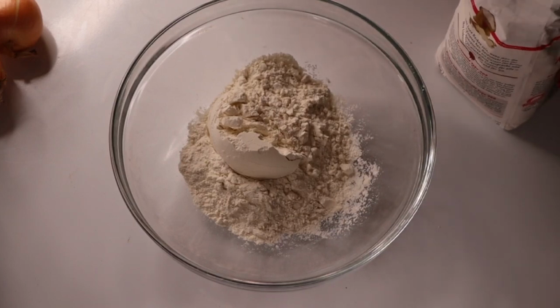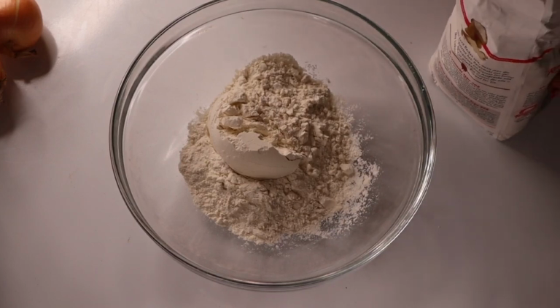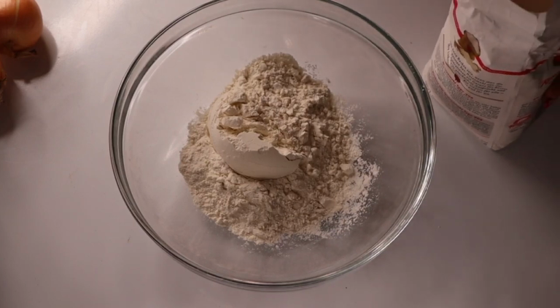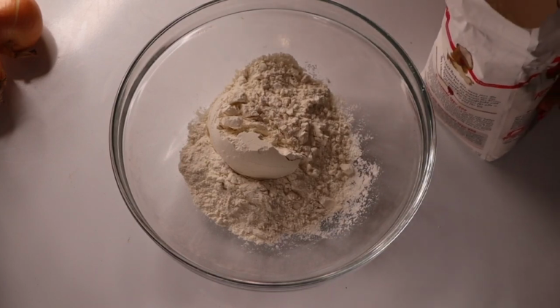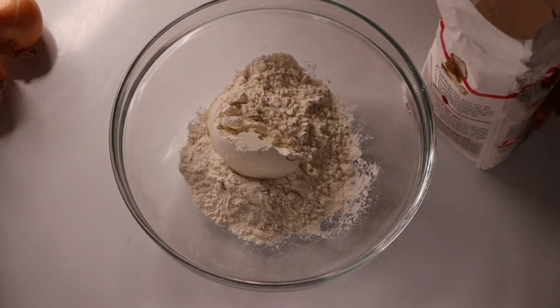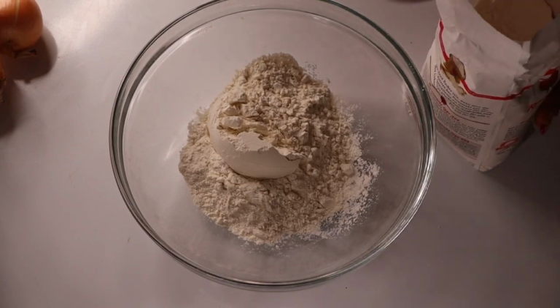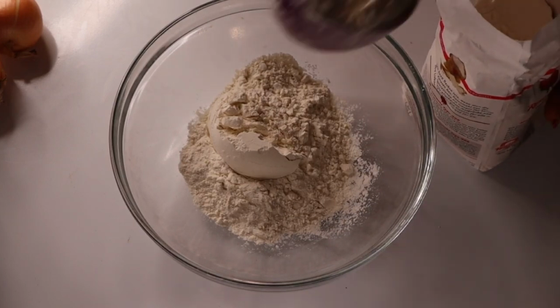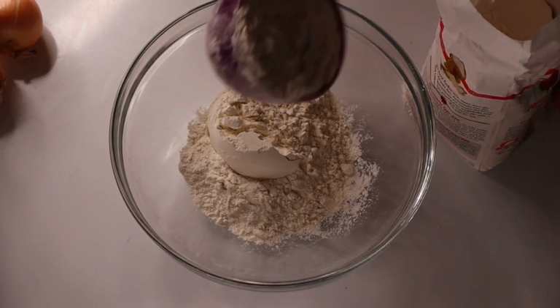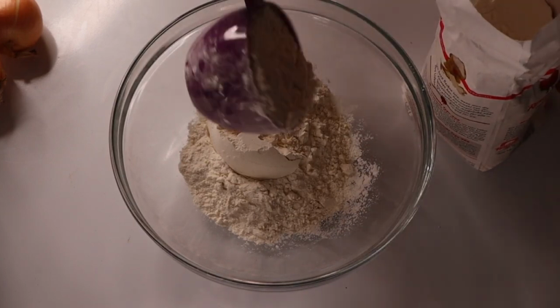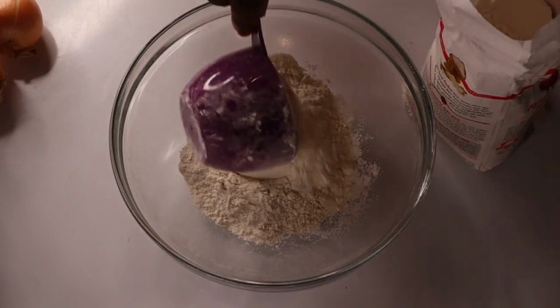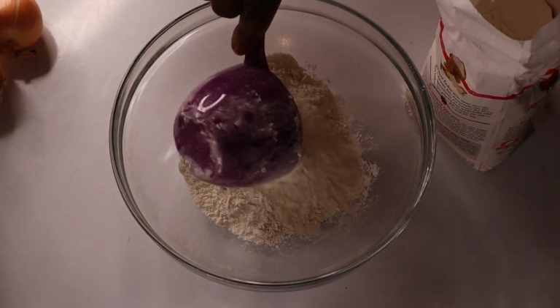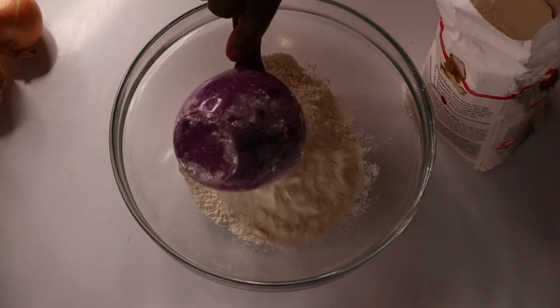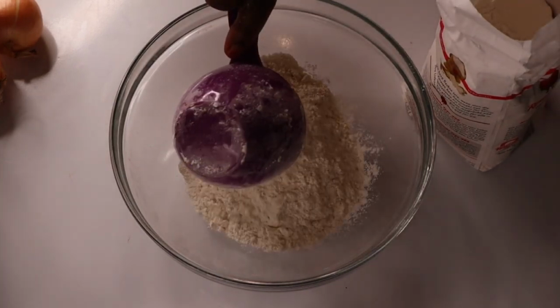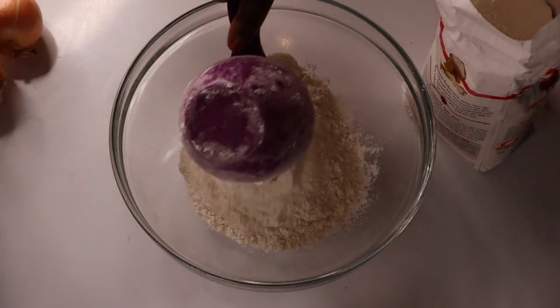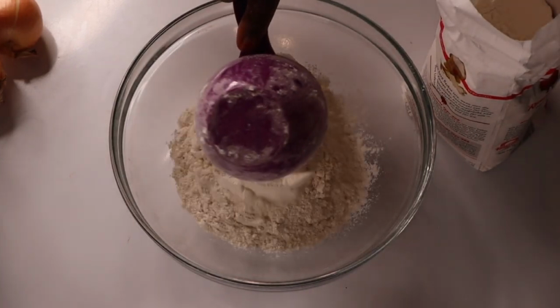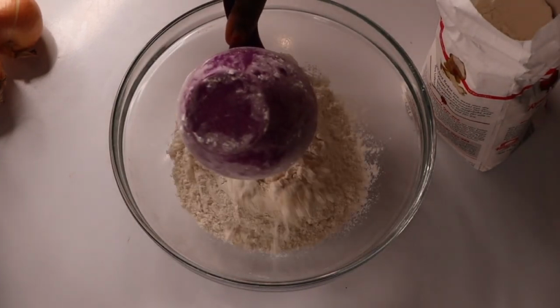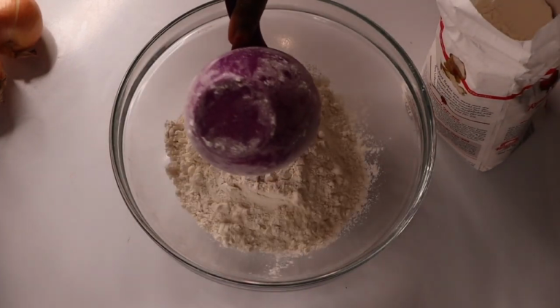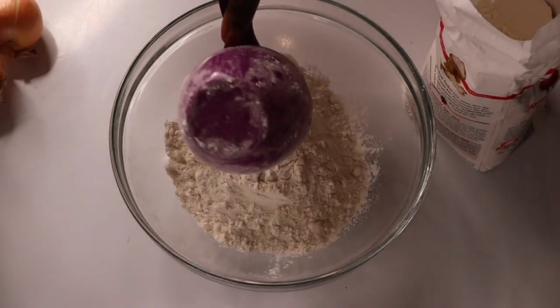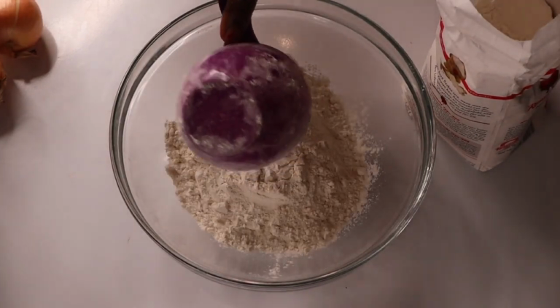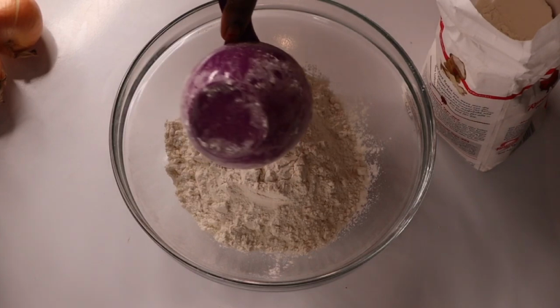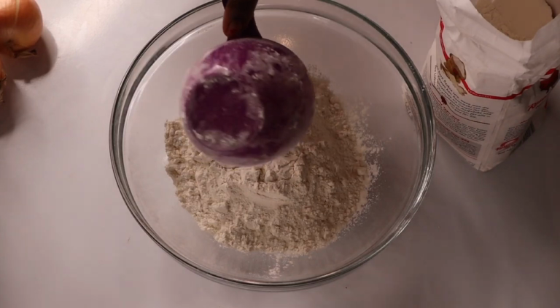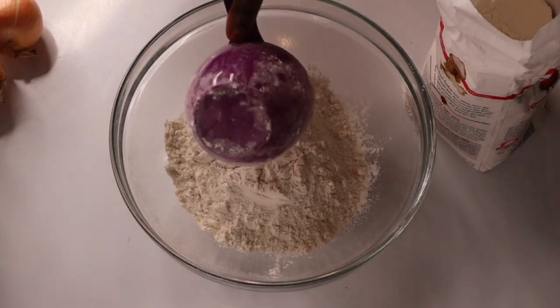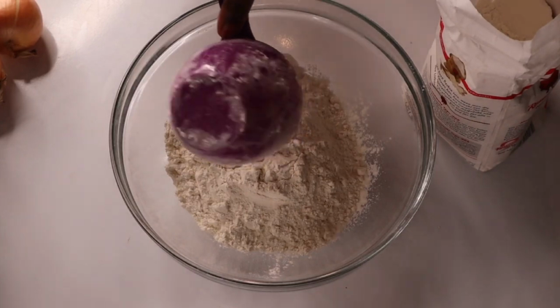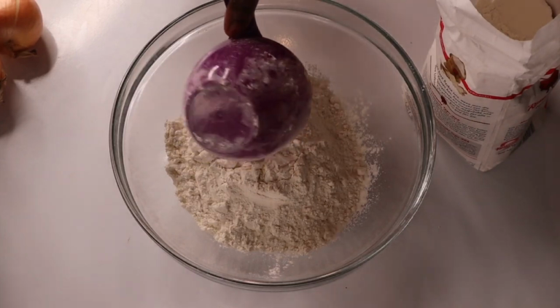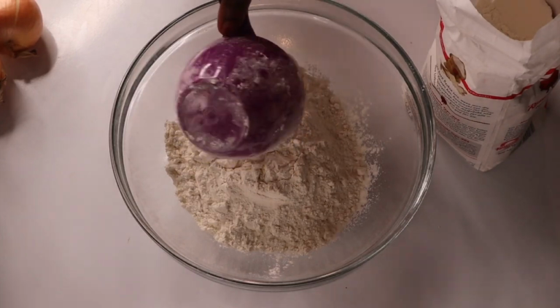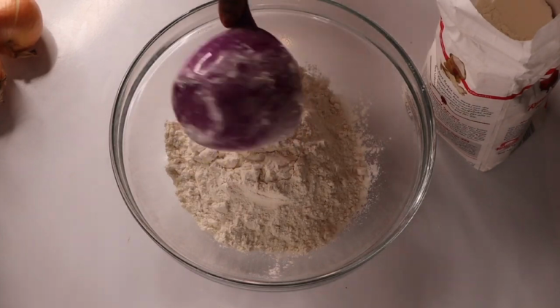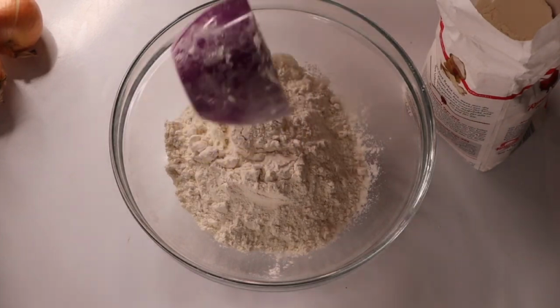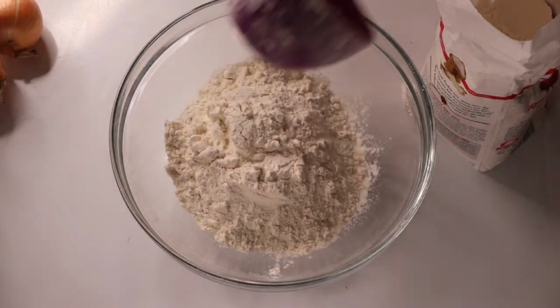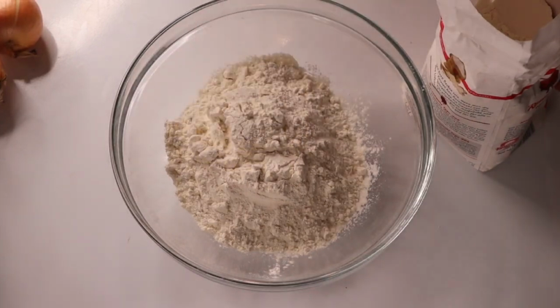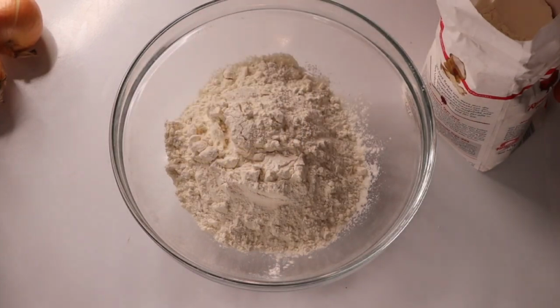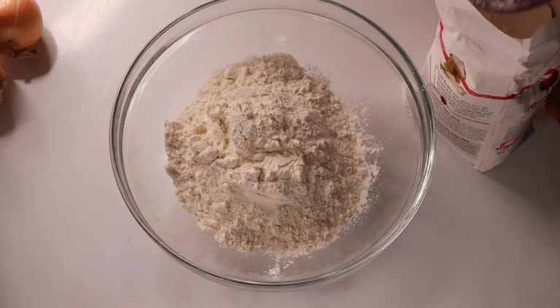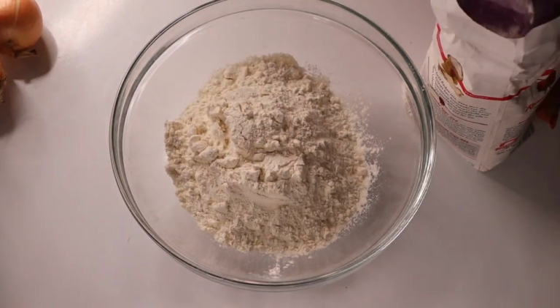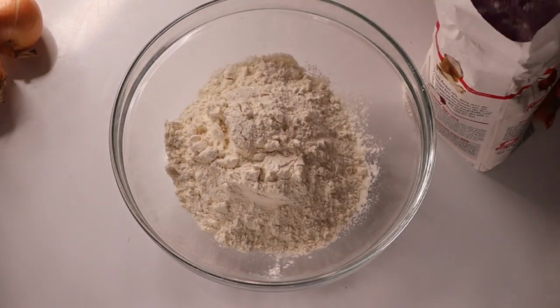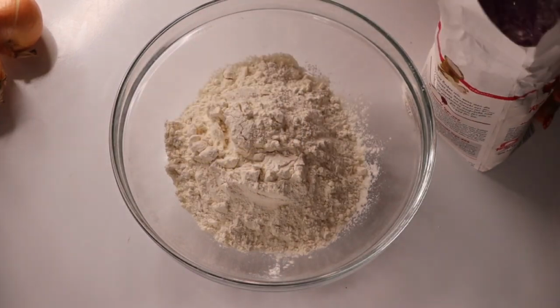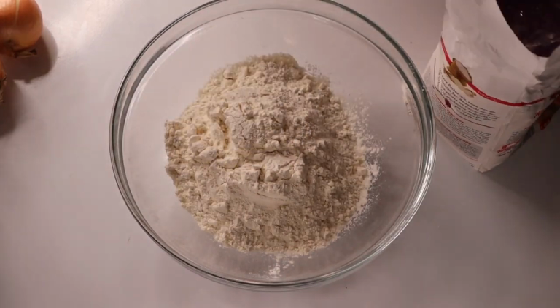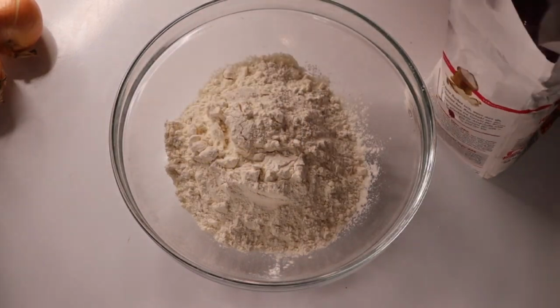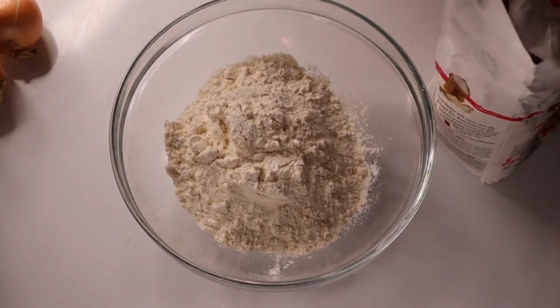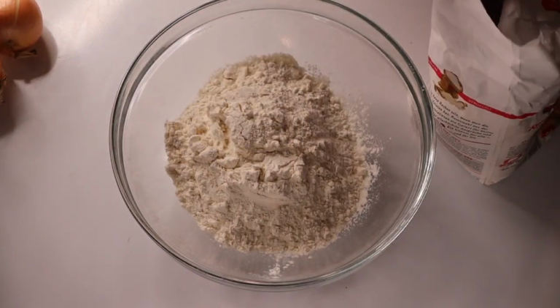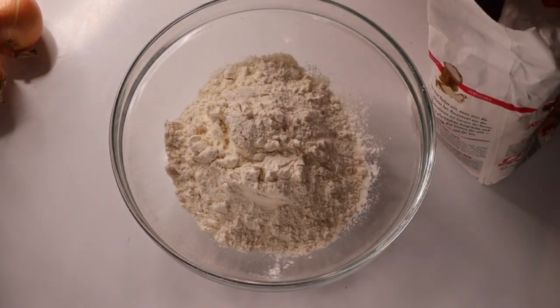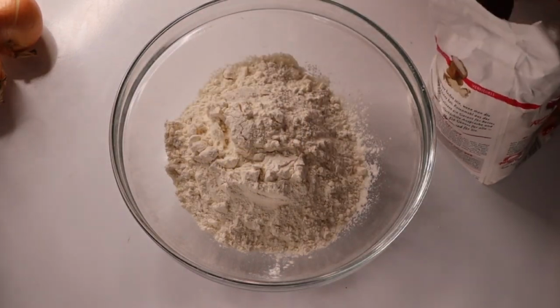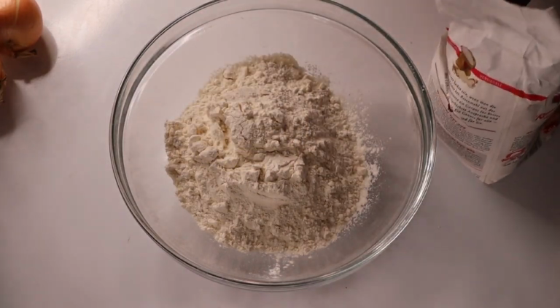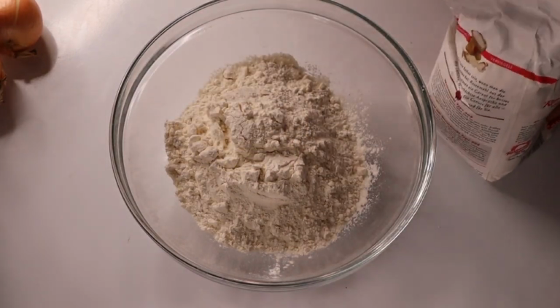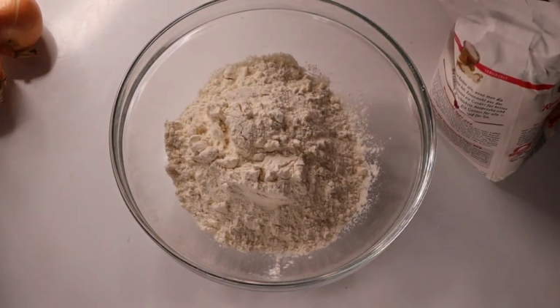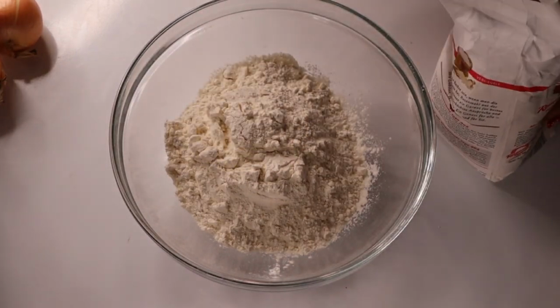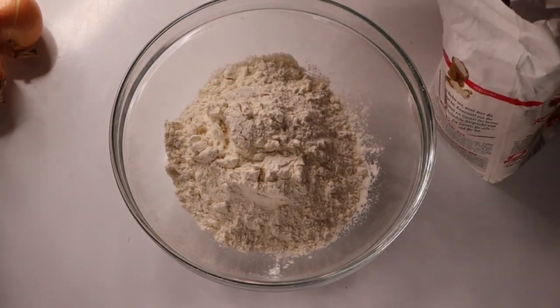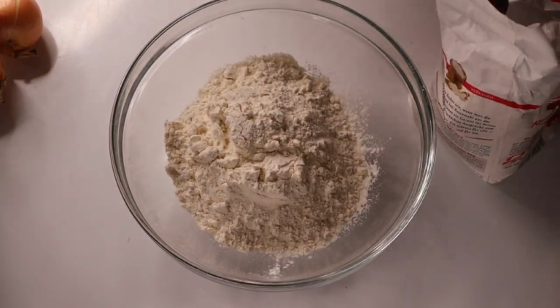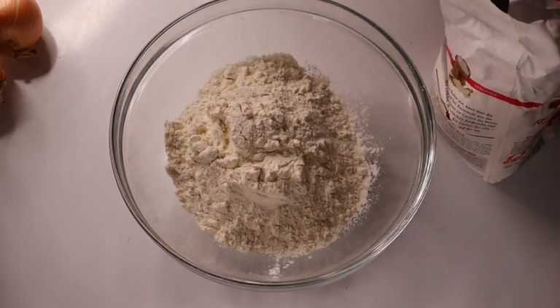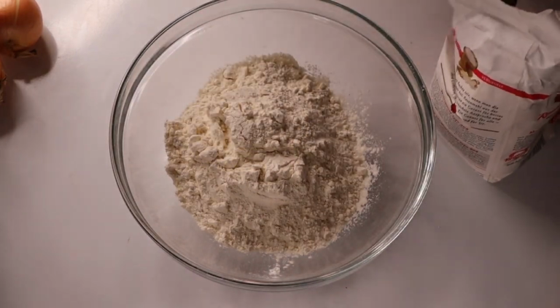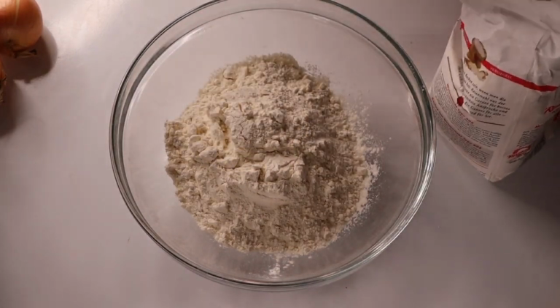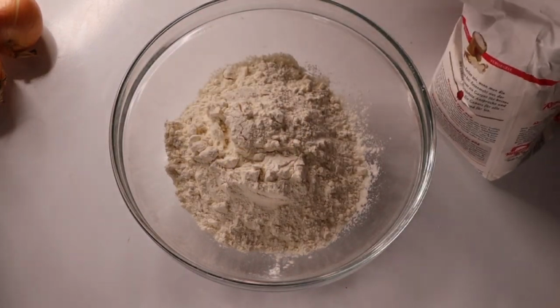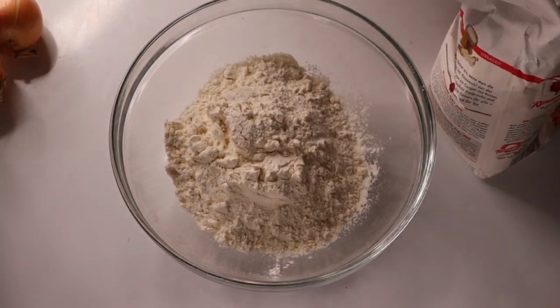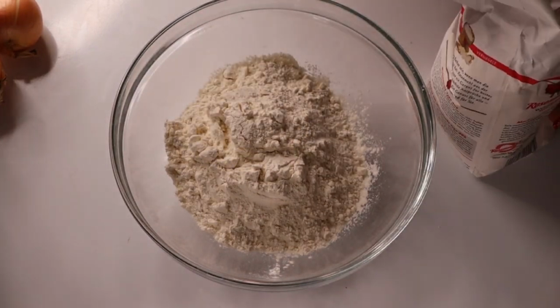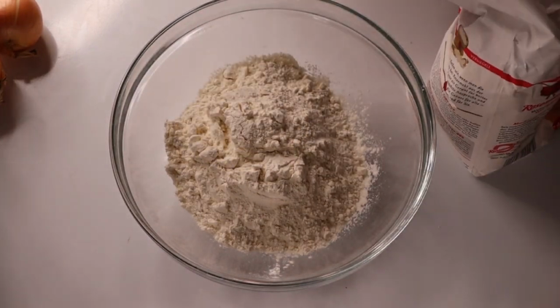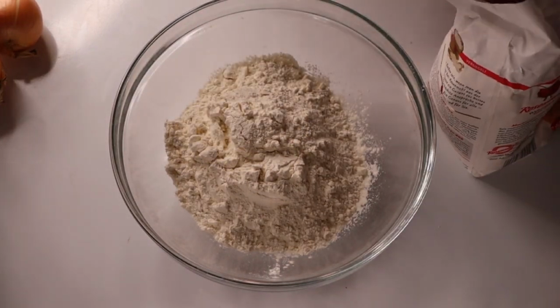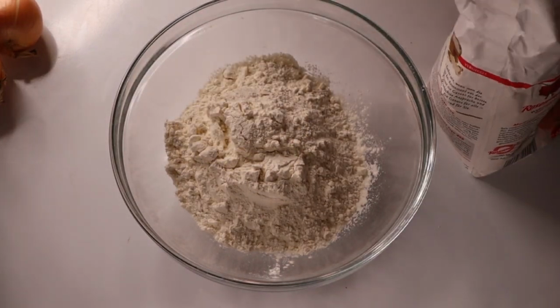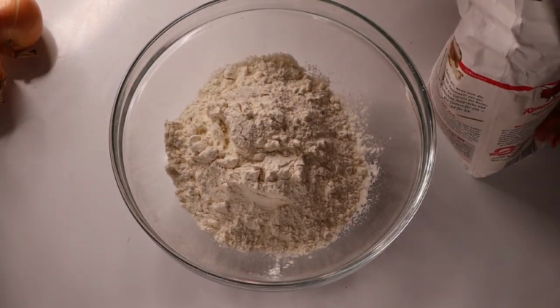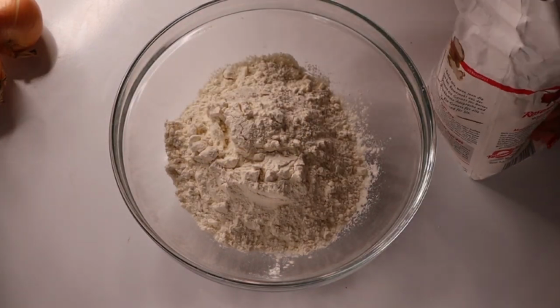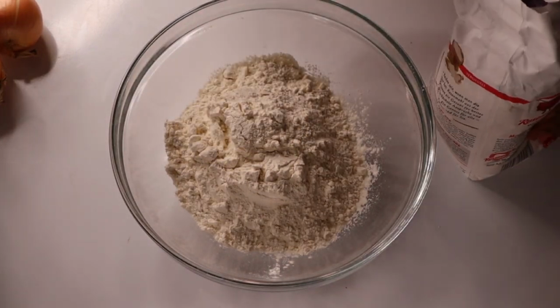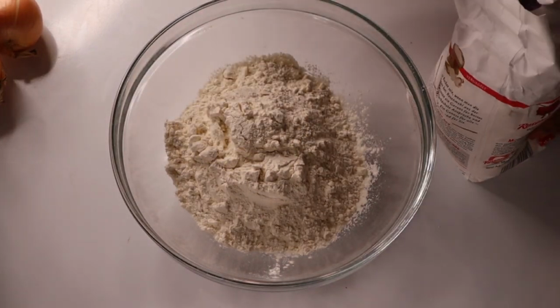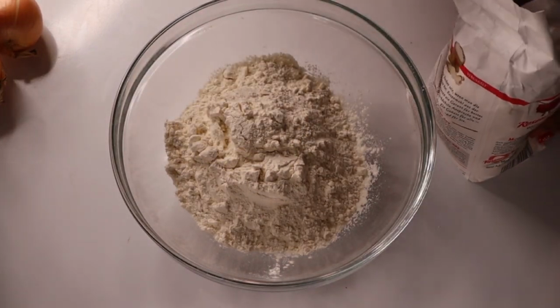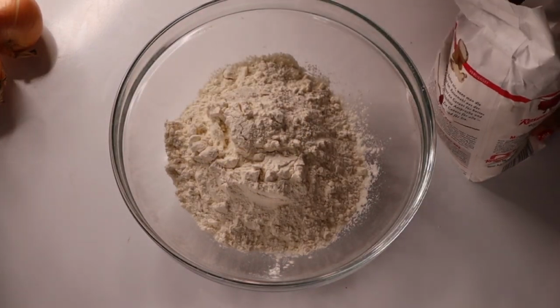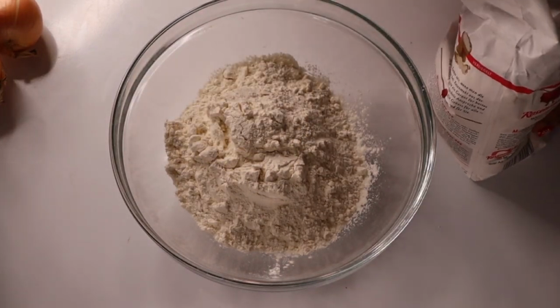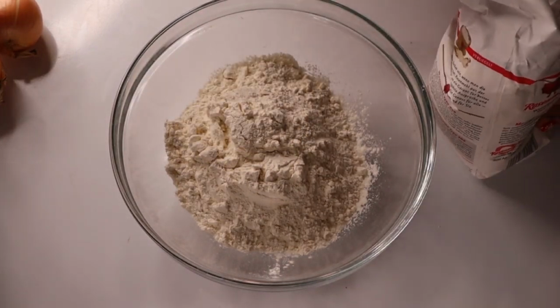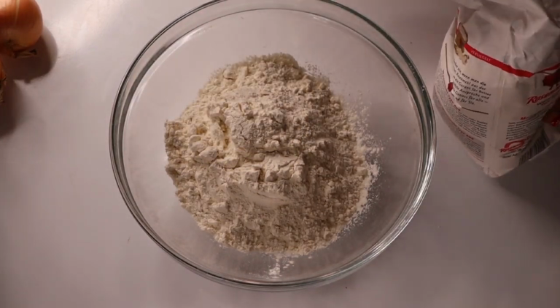I'm going to start with adding three cups of flour into a bowl. You can see I added the first one, the second one, and the third one.